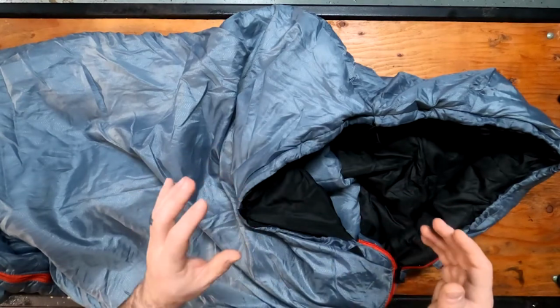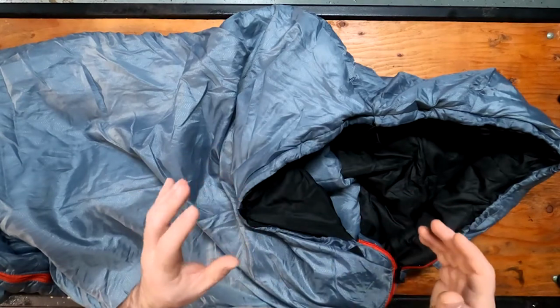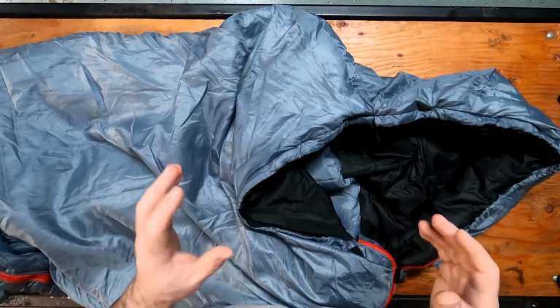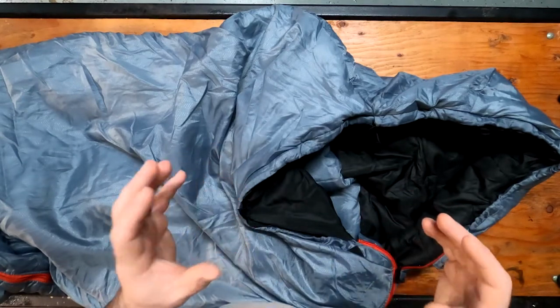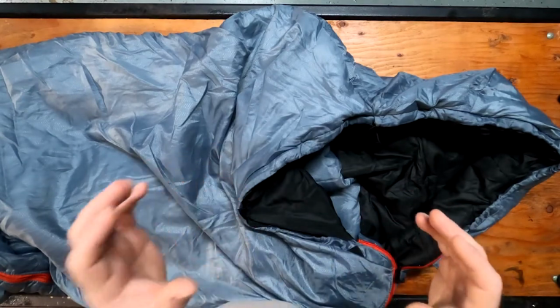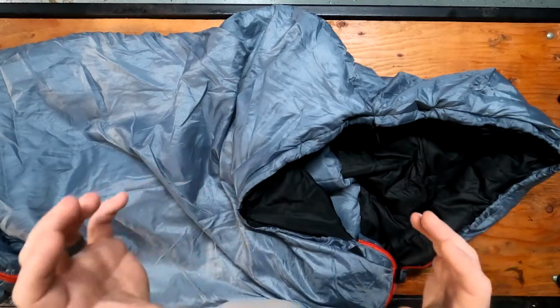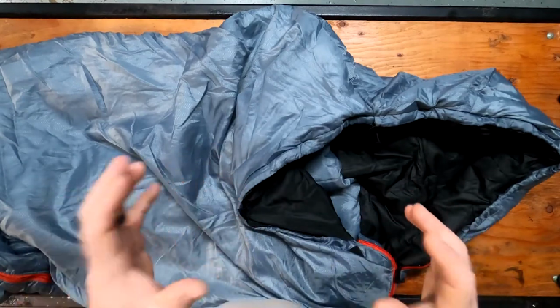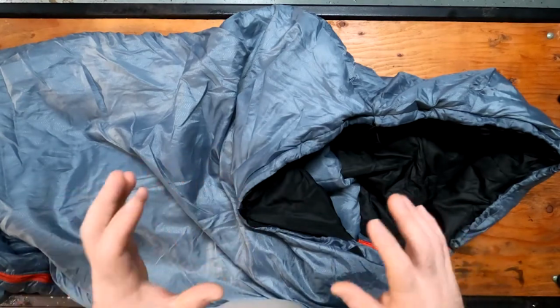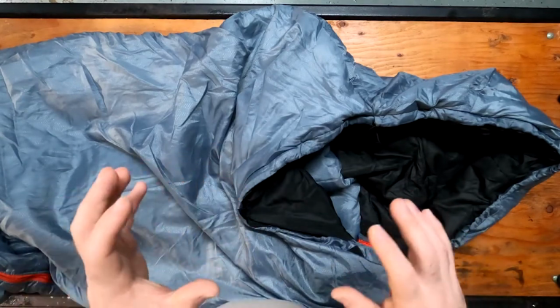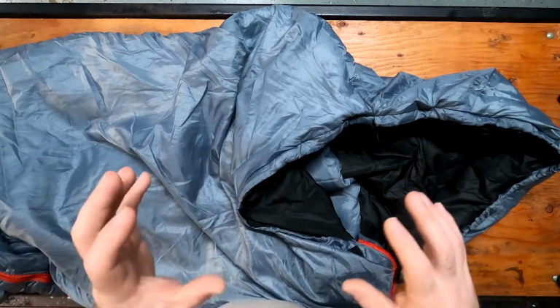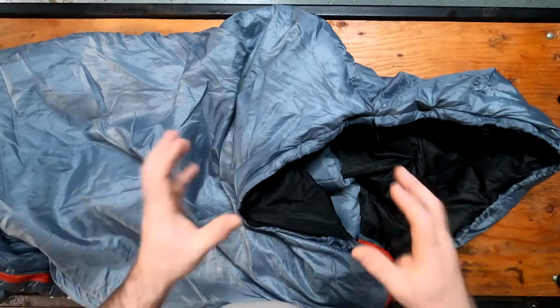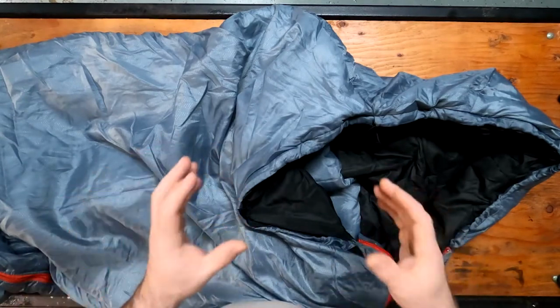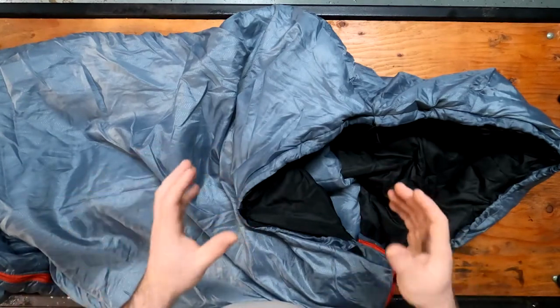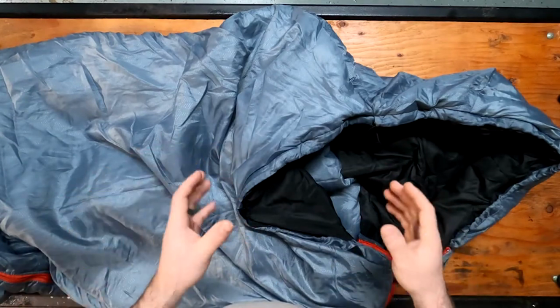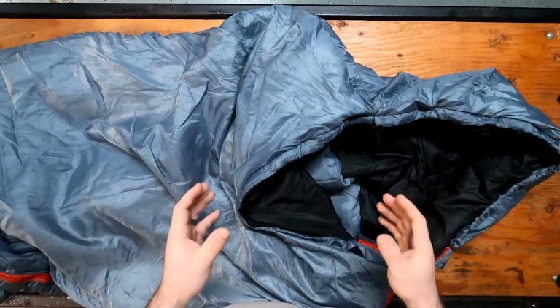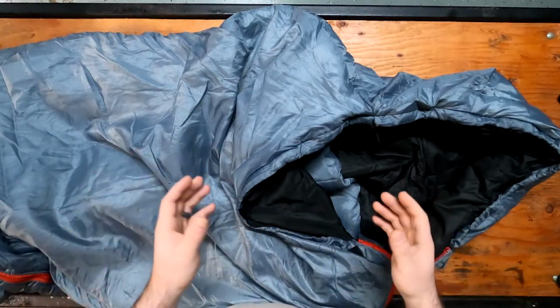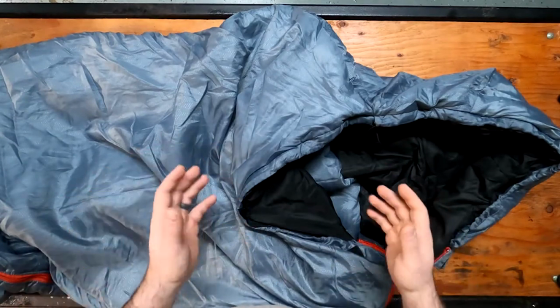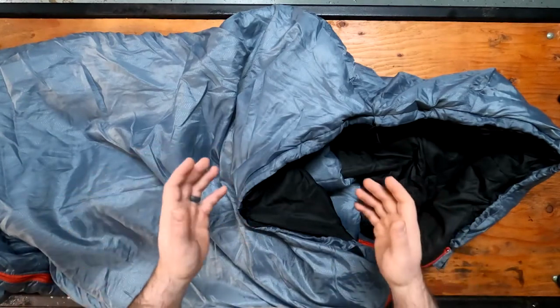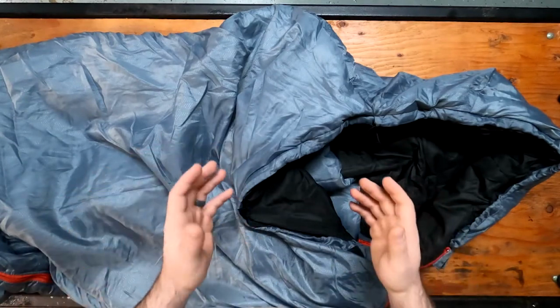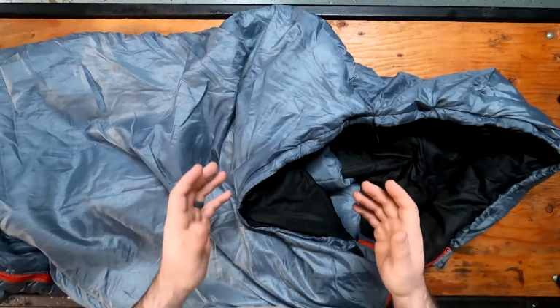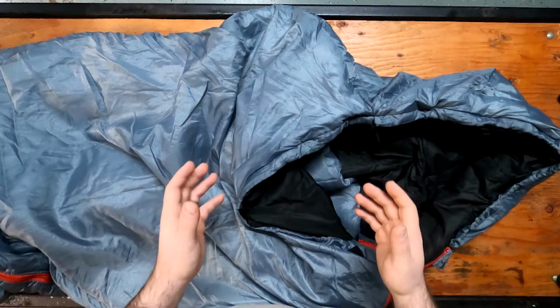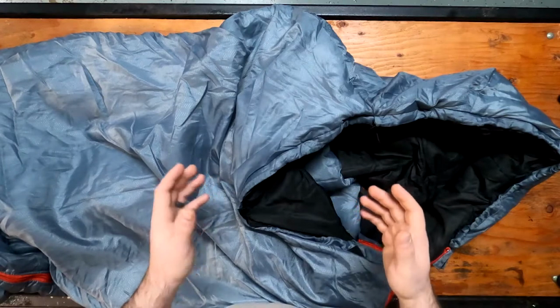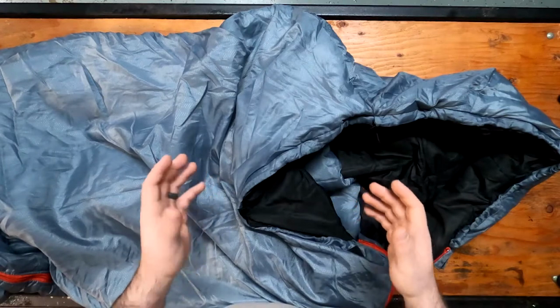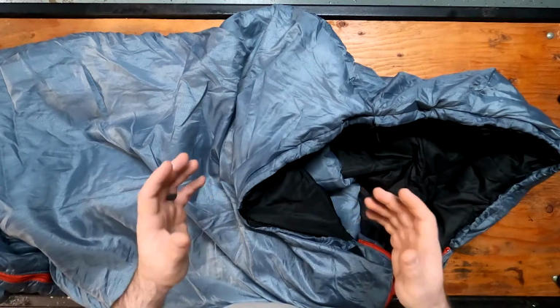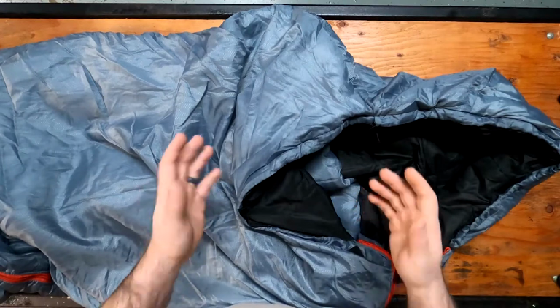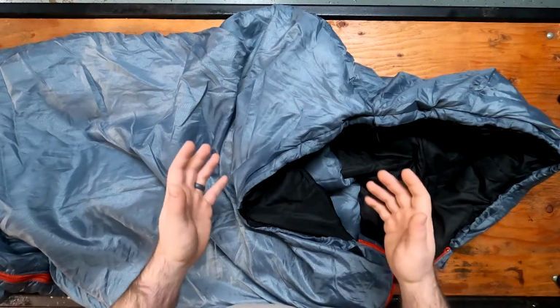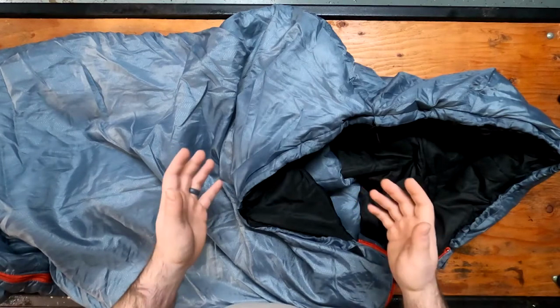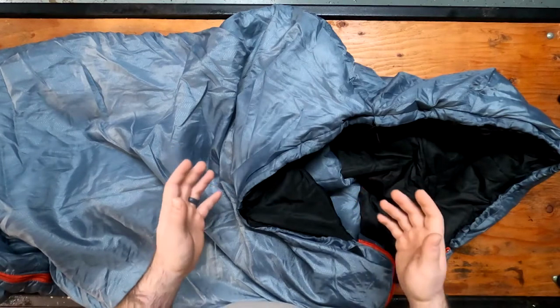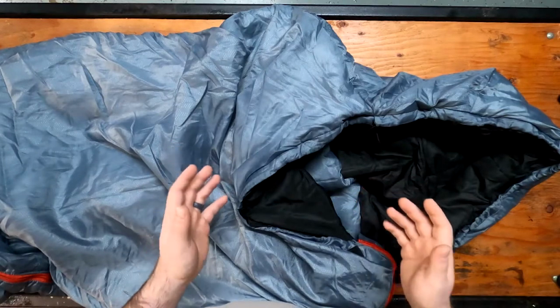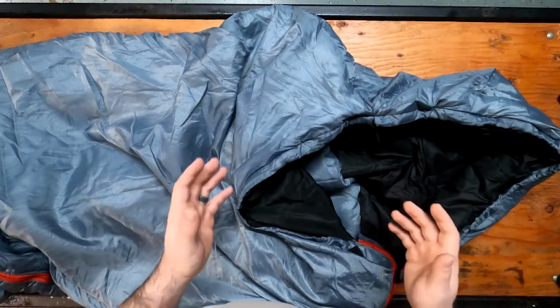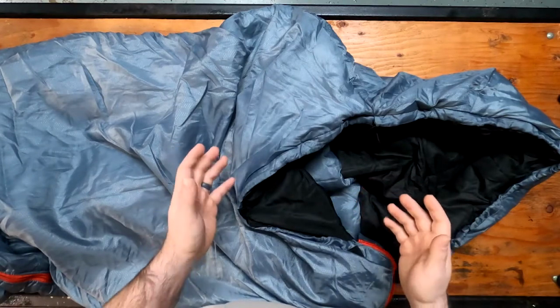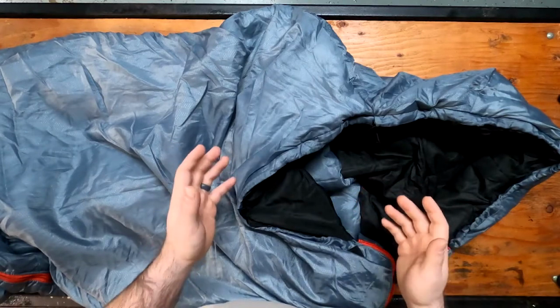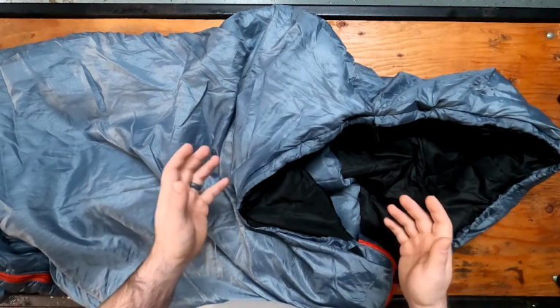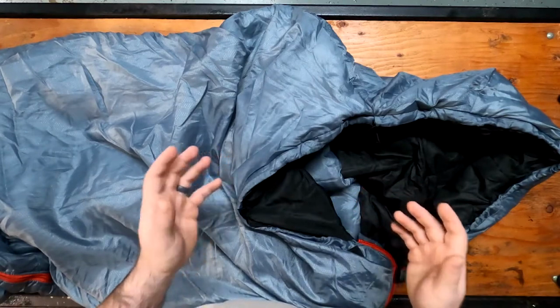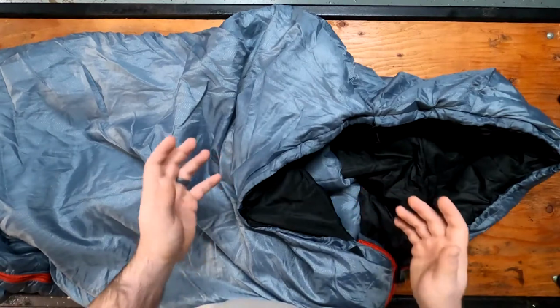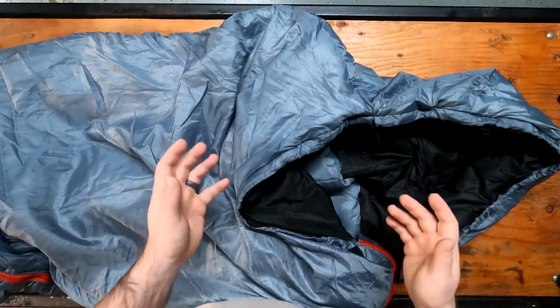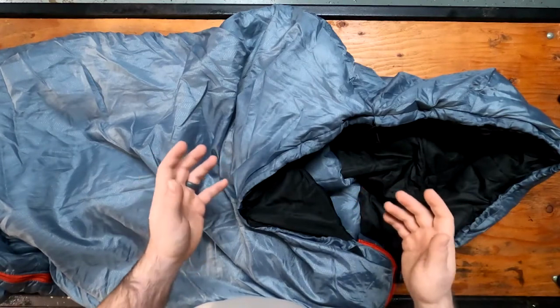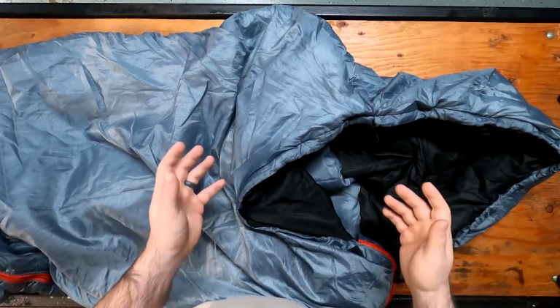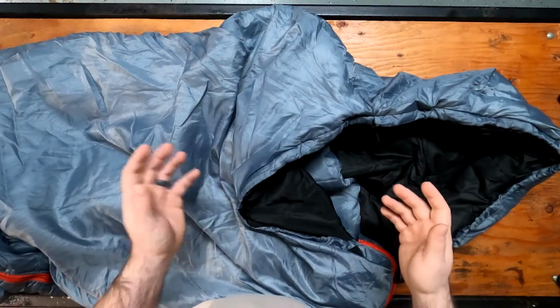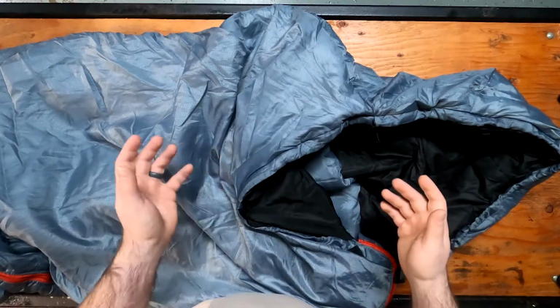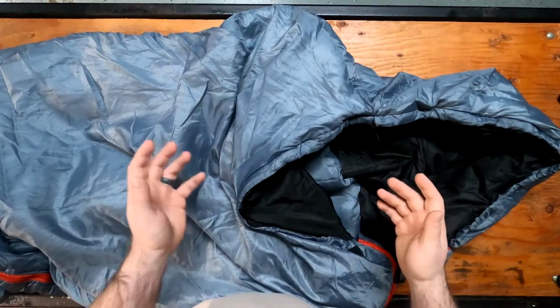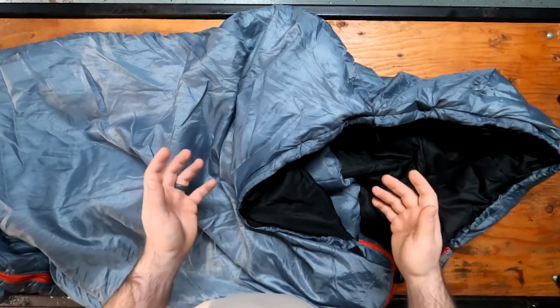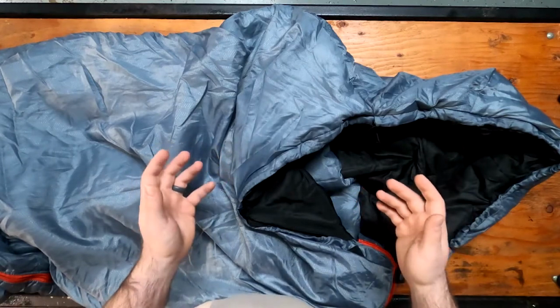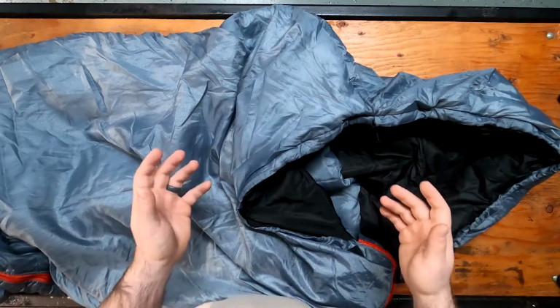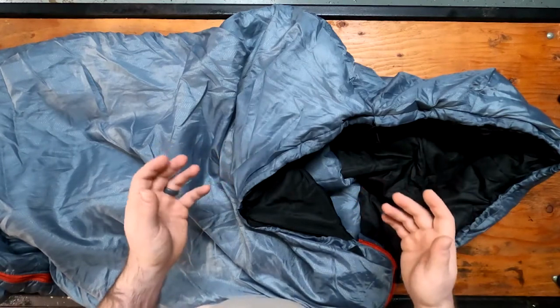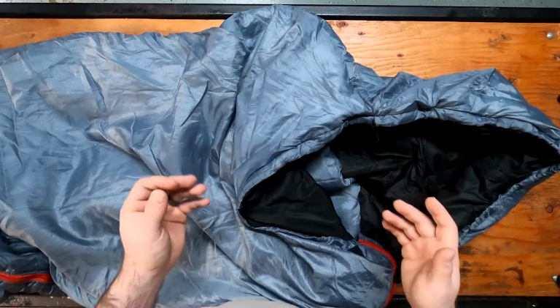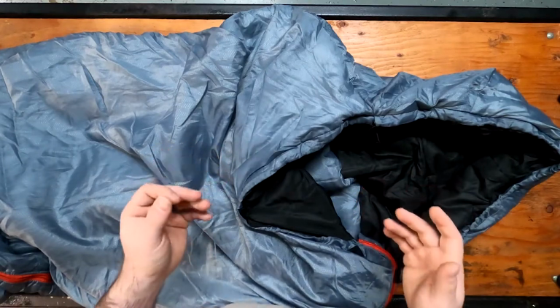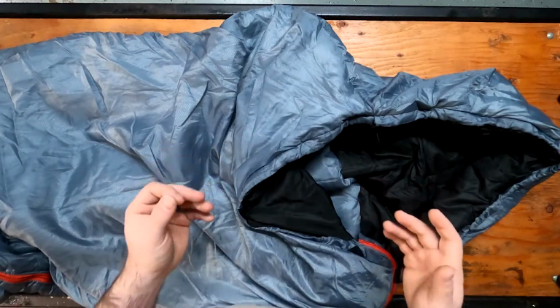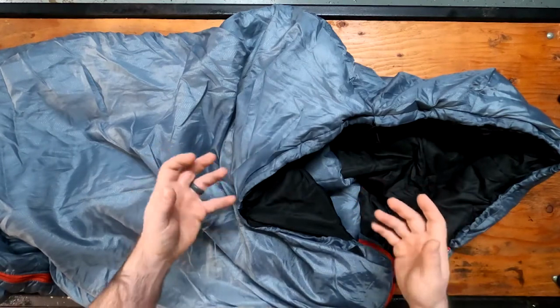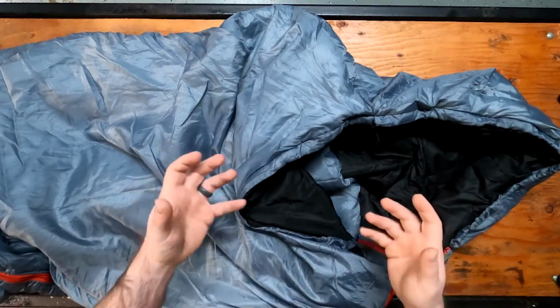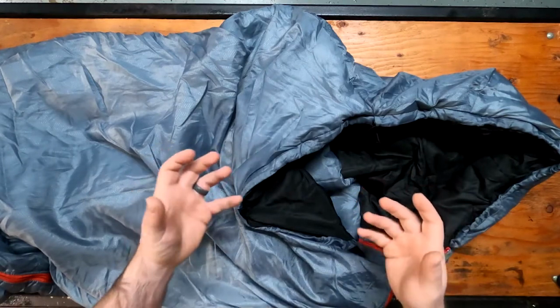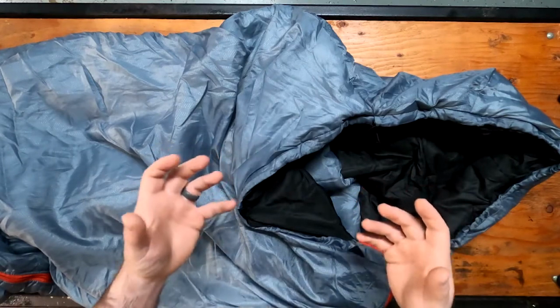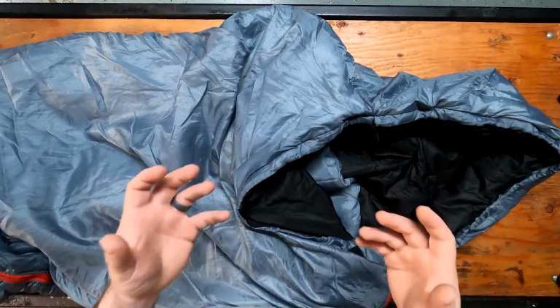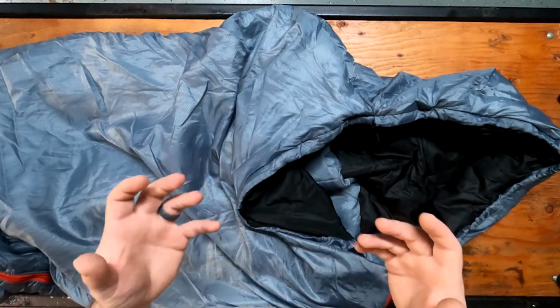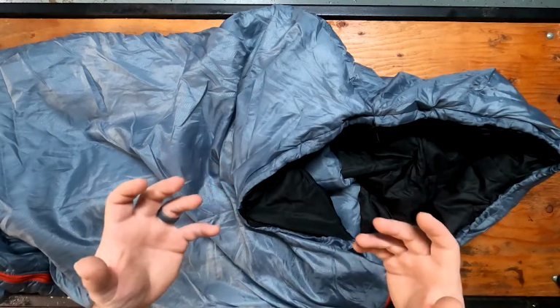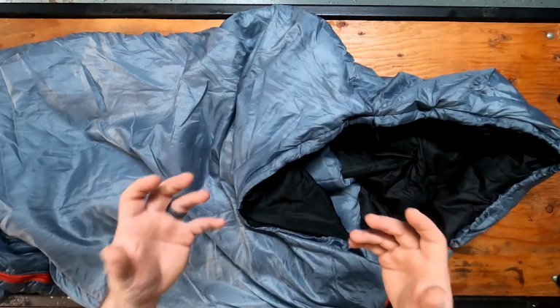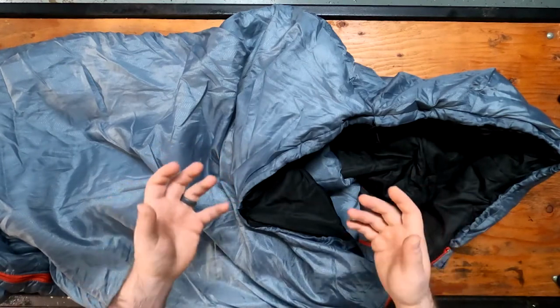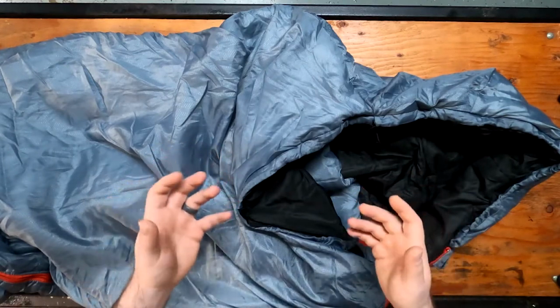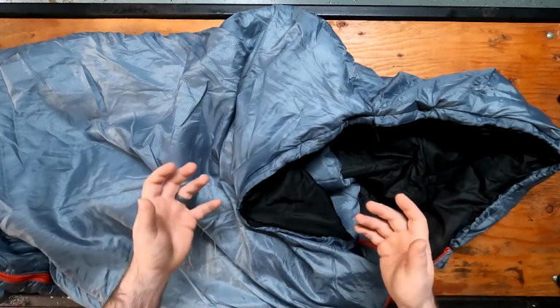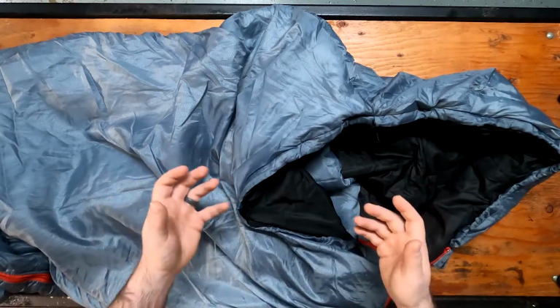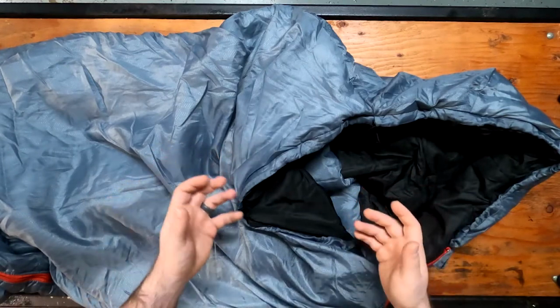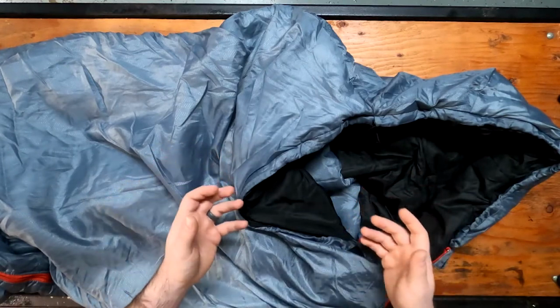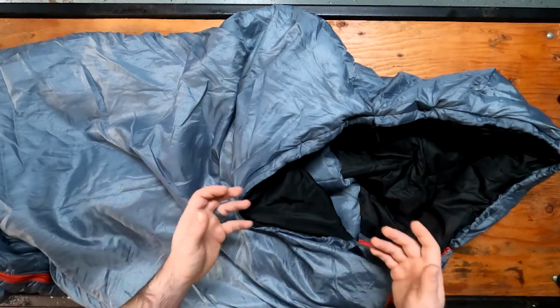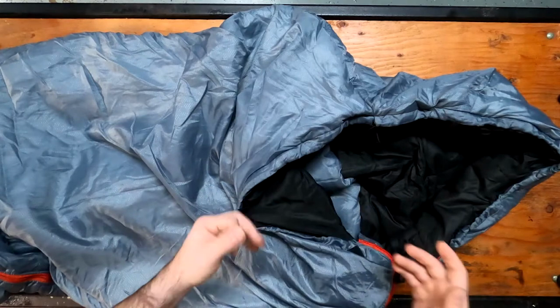I'm waiting for the temperature to drop outside so I can go out and test it and see if it really is a good low temperature bag.